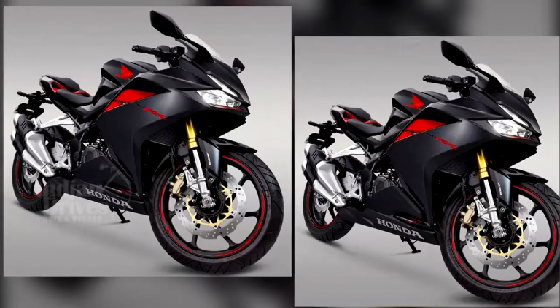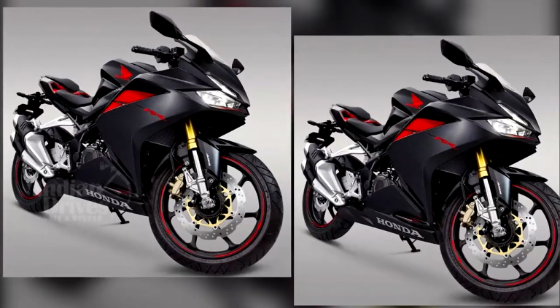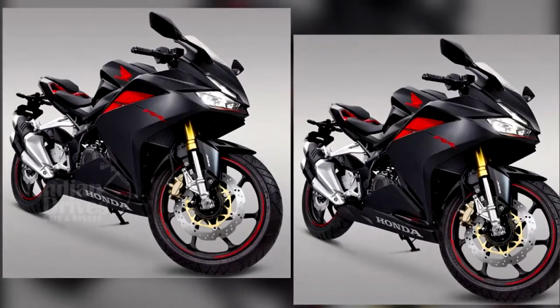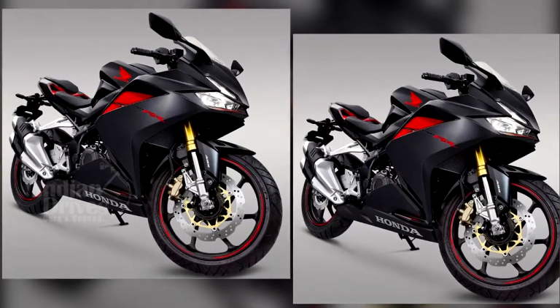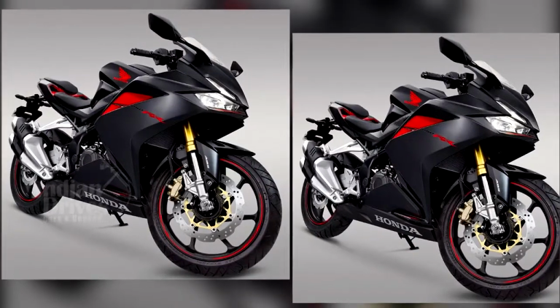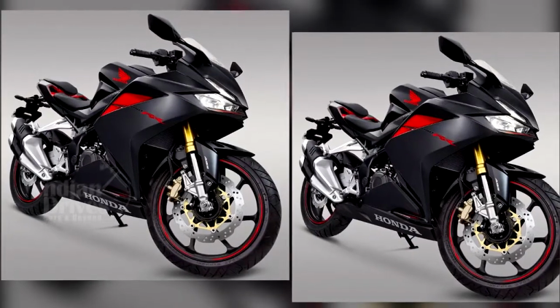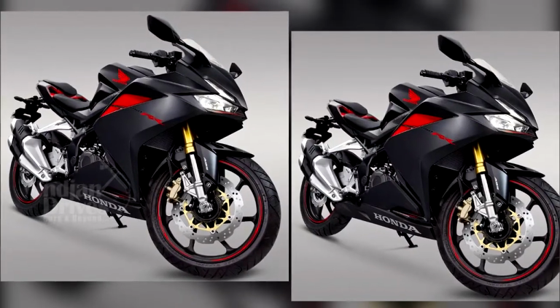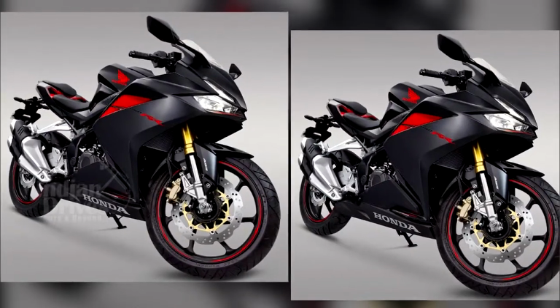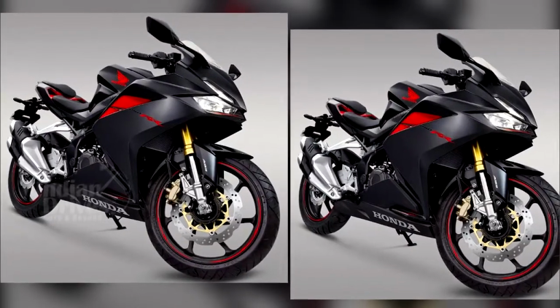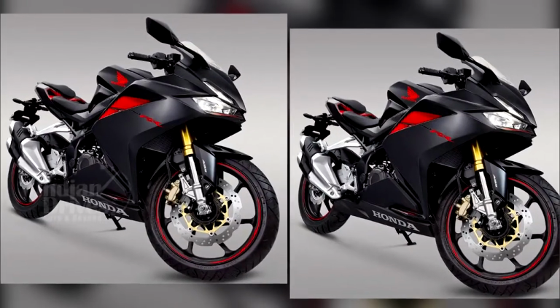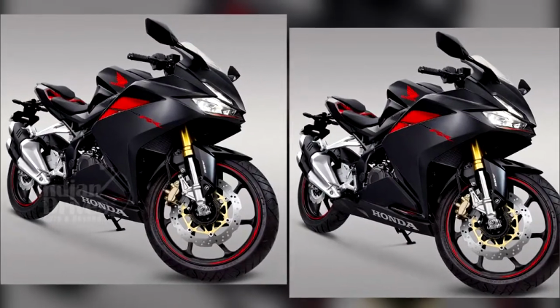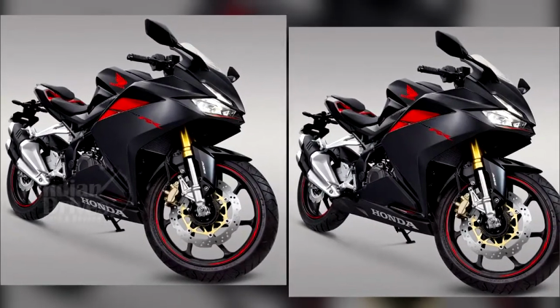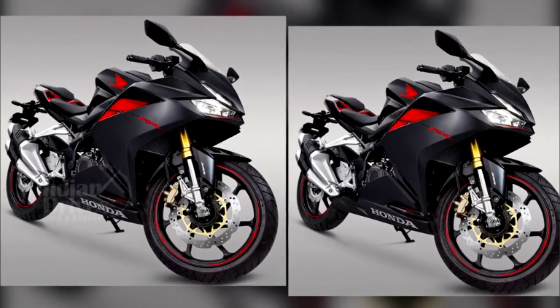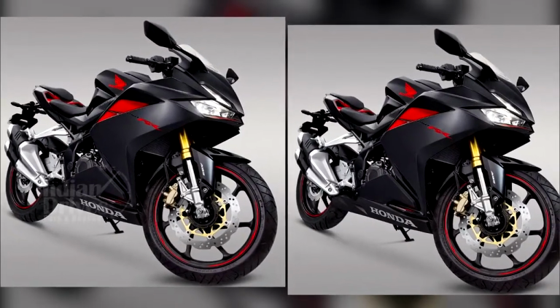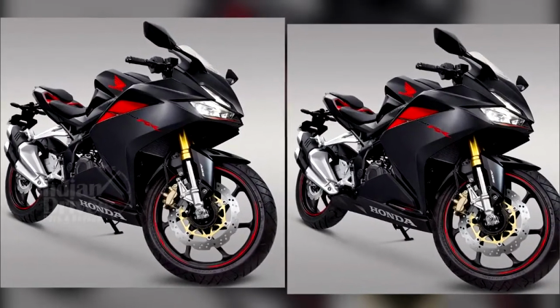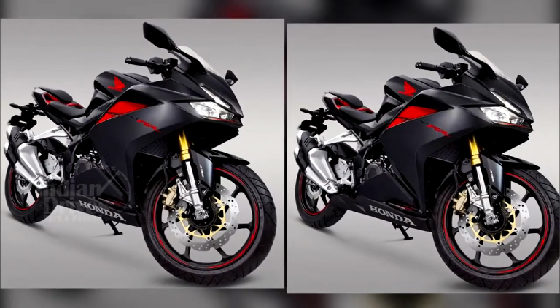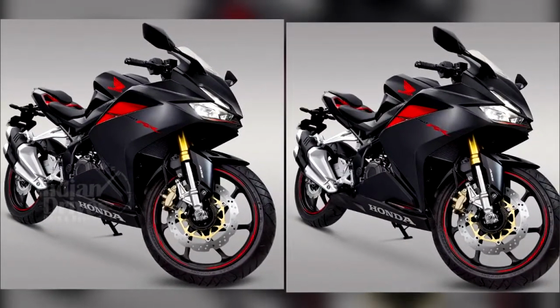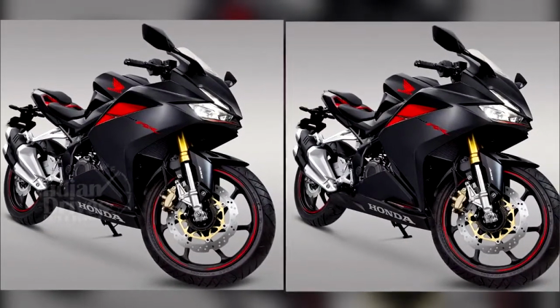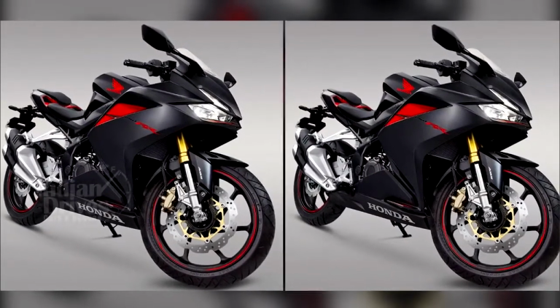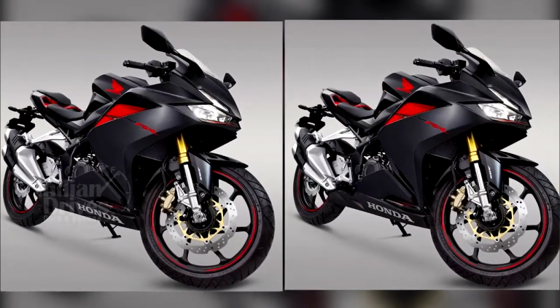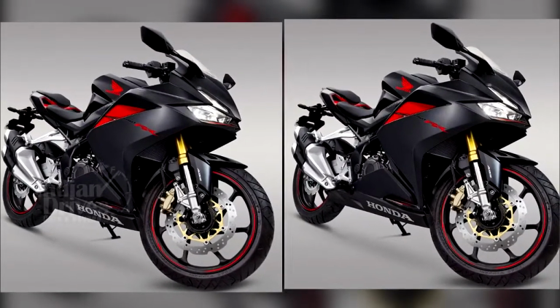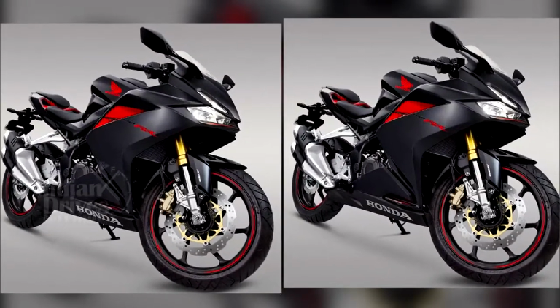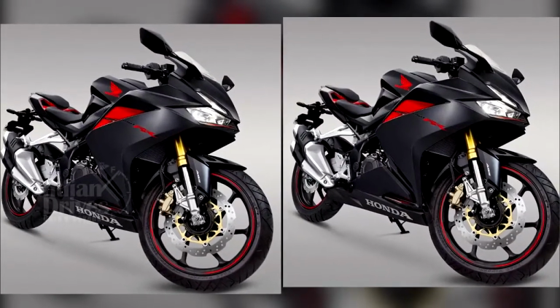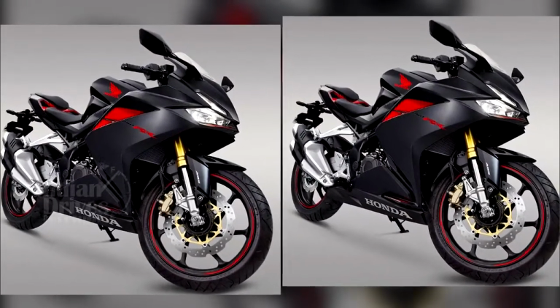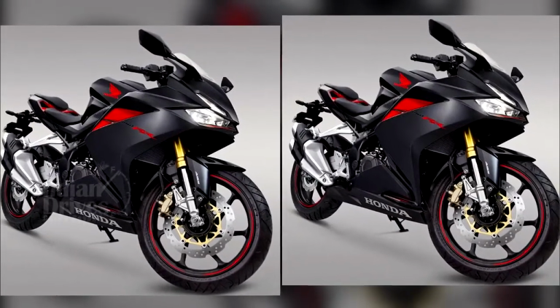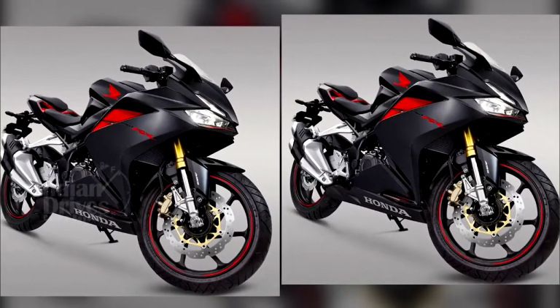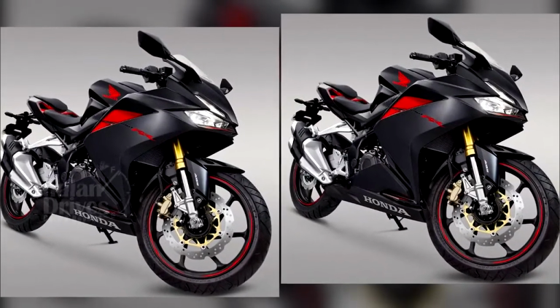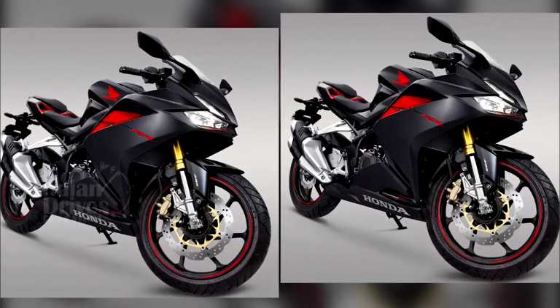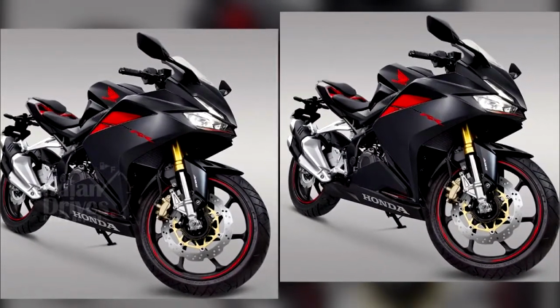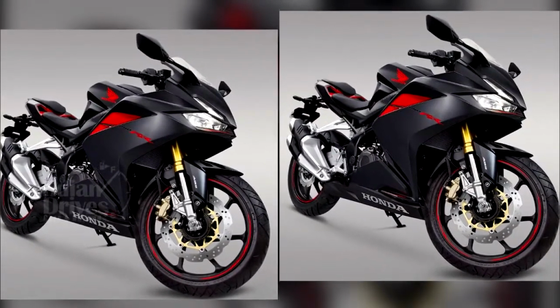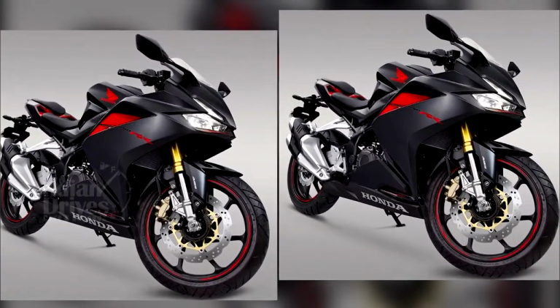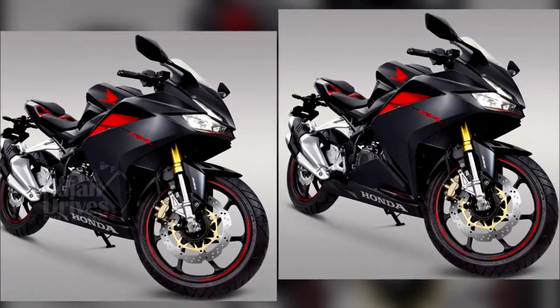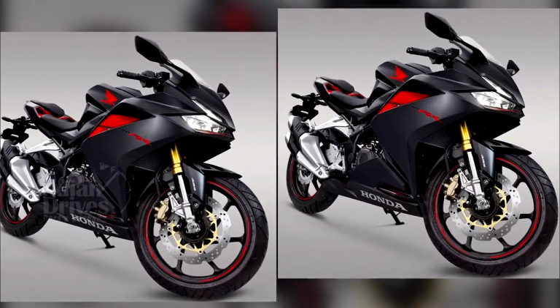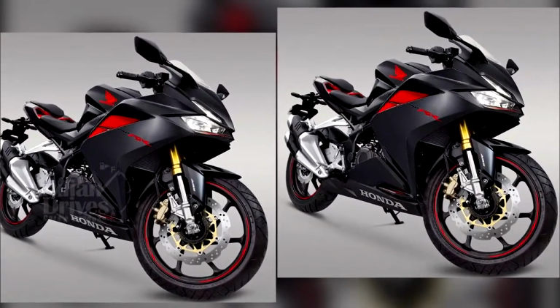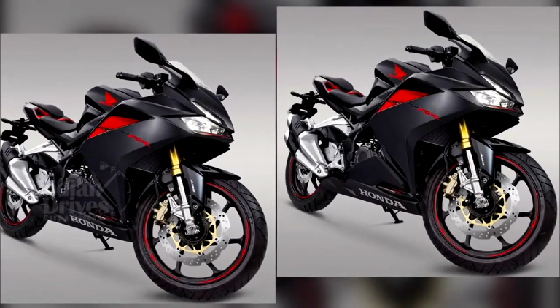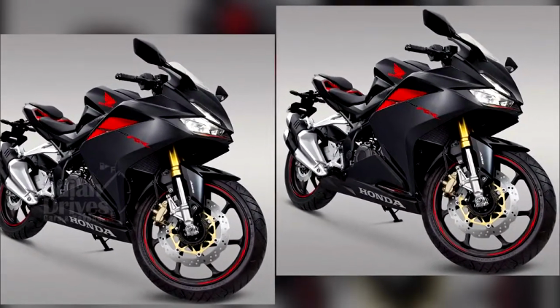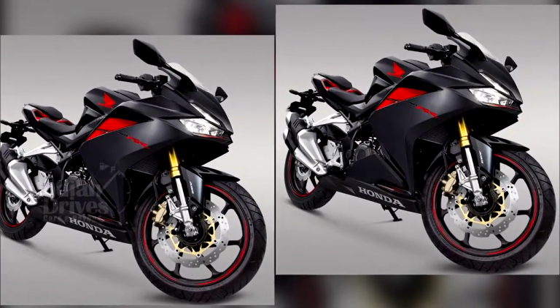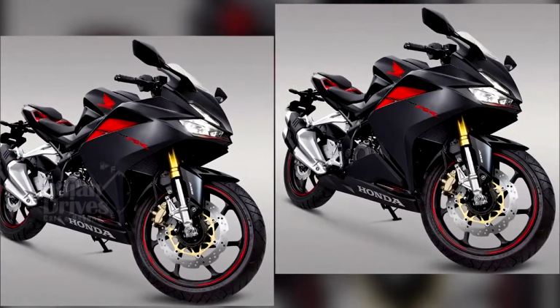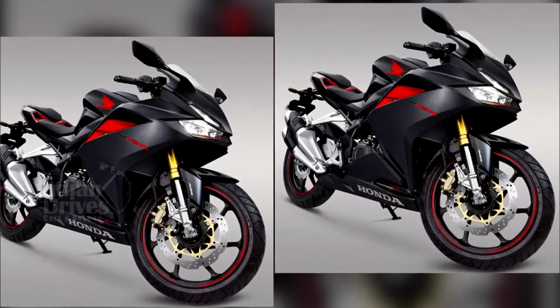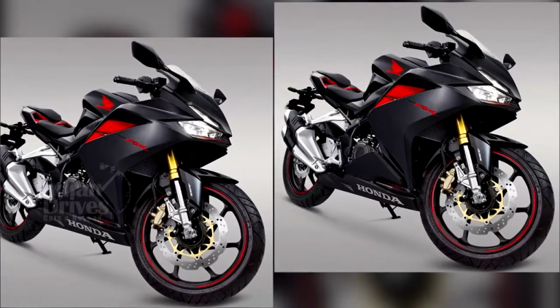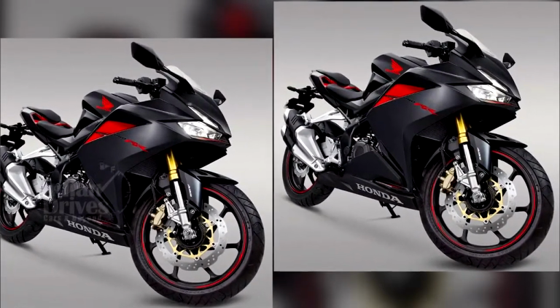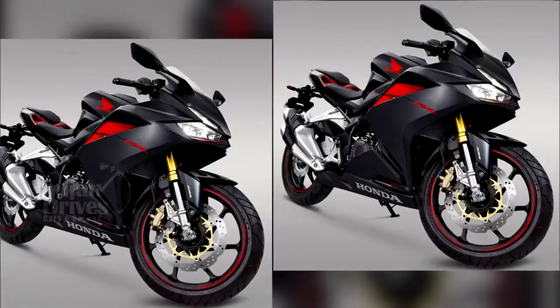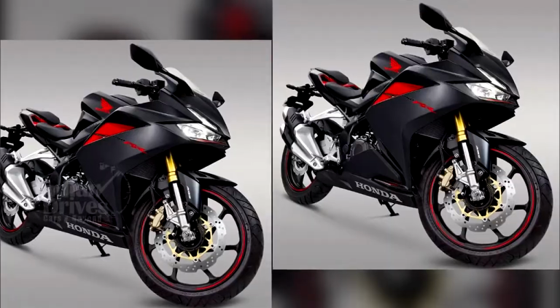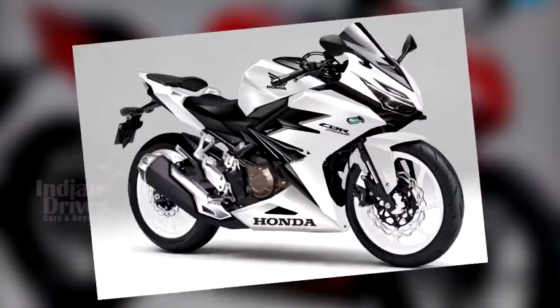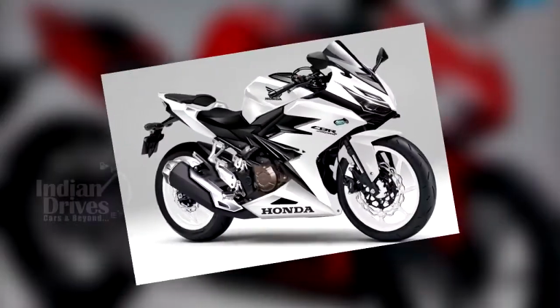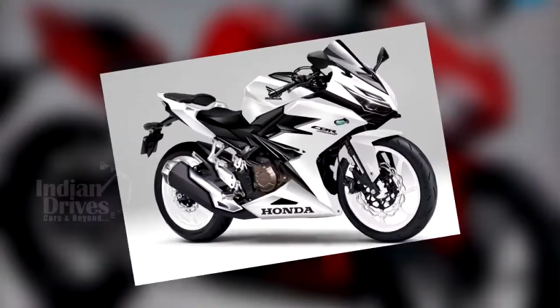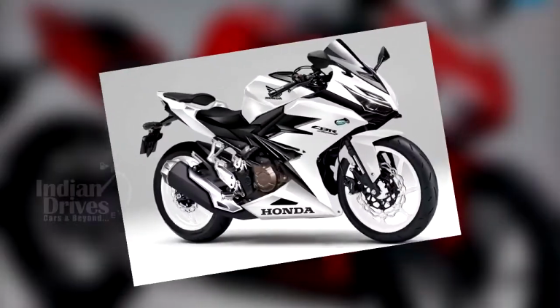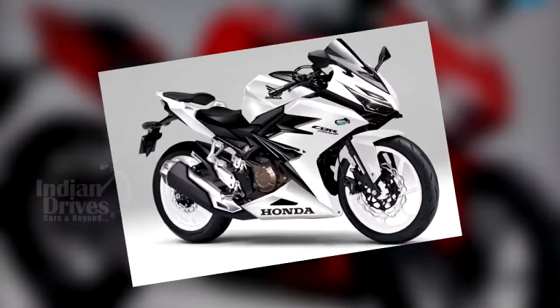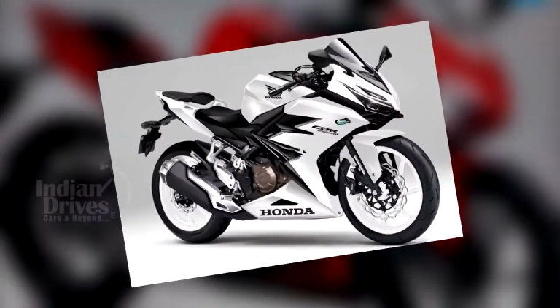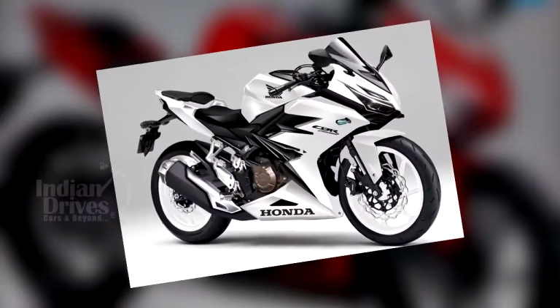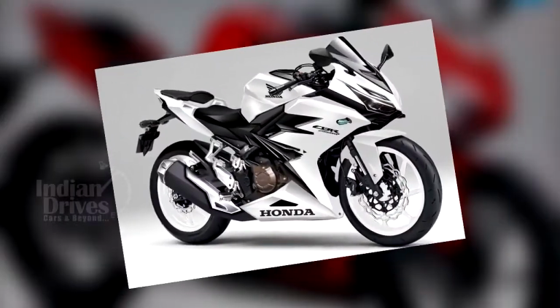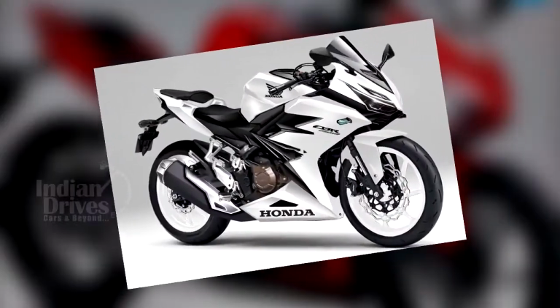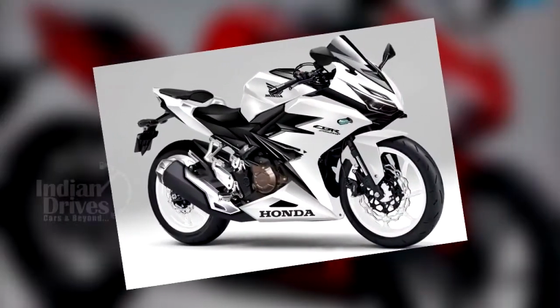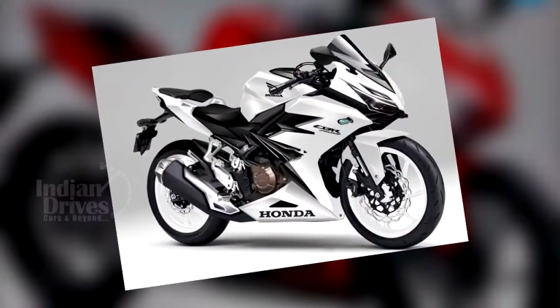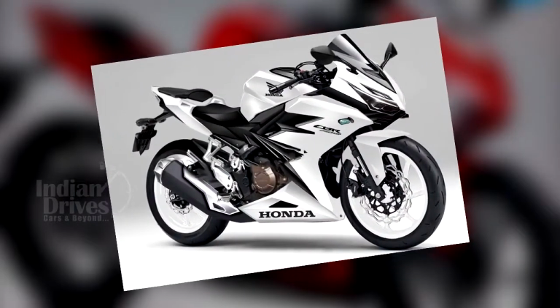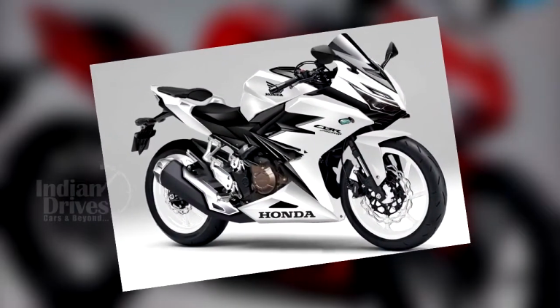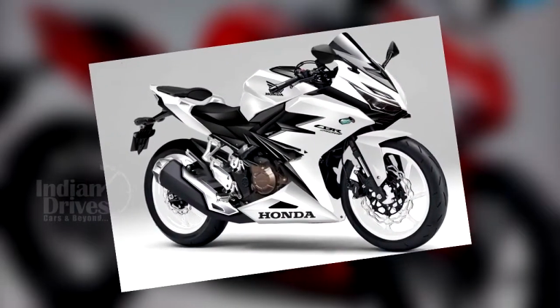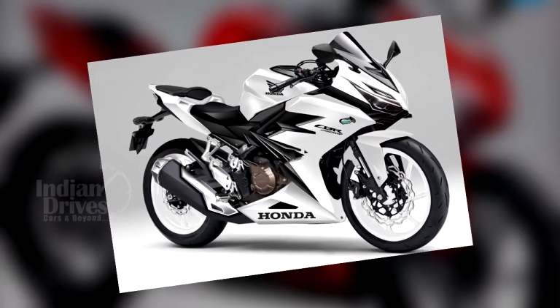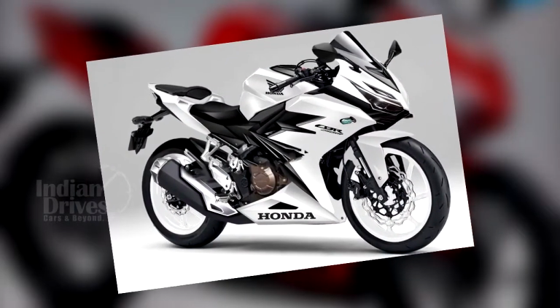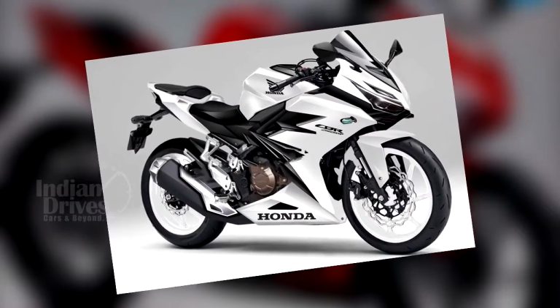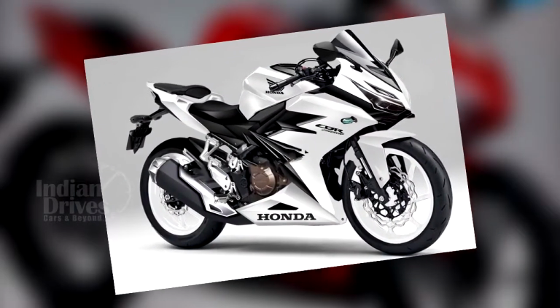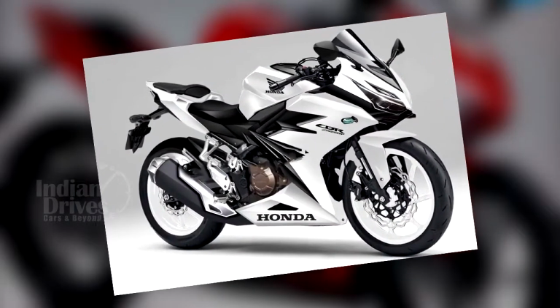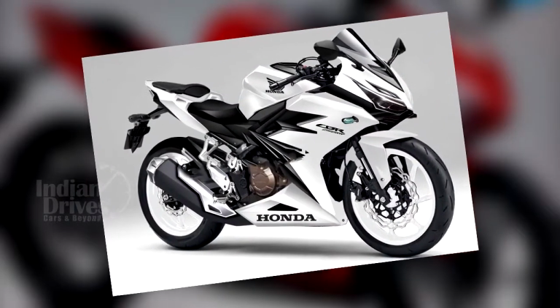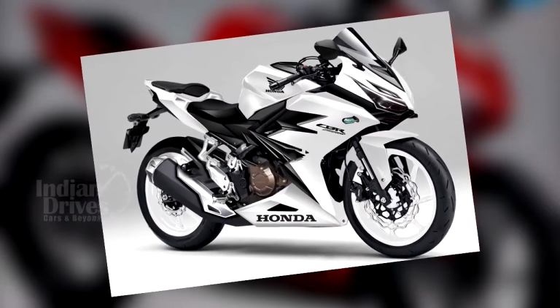The bike will go on sale in the Indonesian market by the end of this year and will be manufactured there.